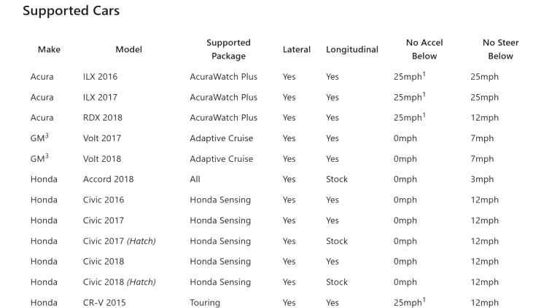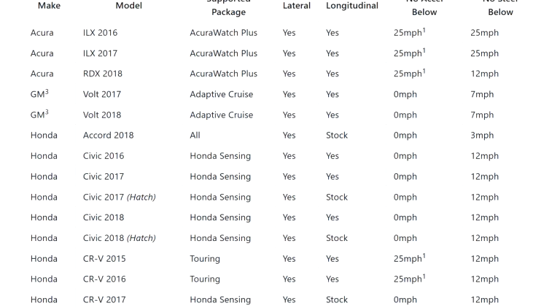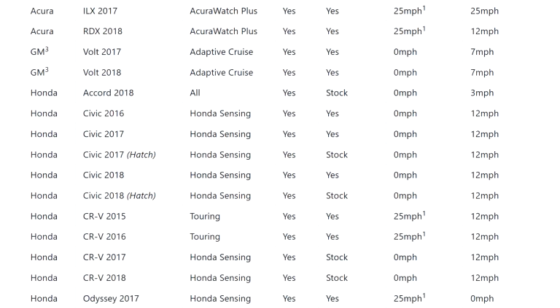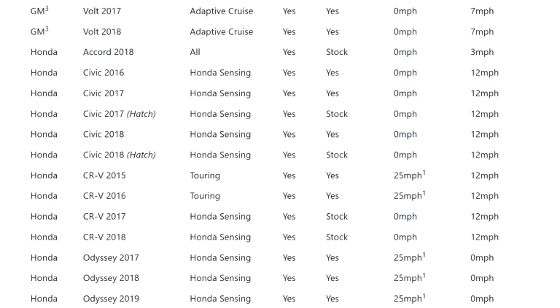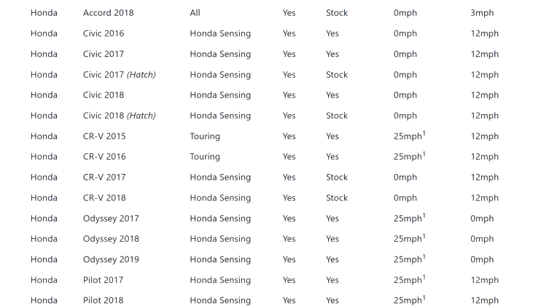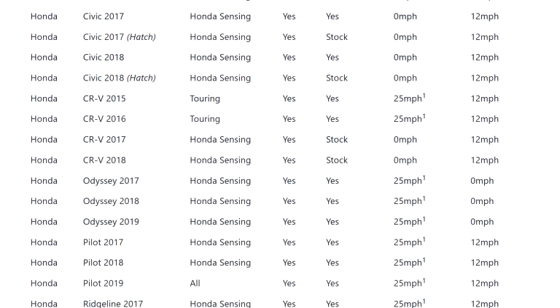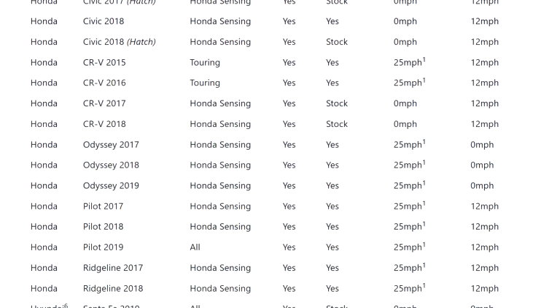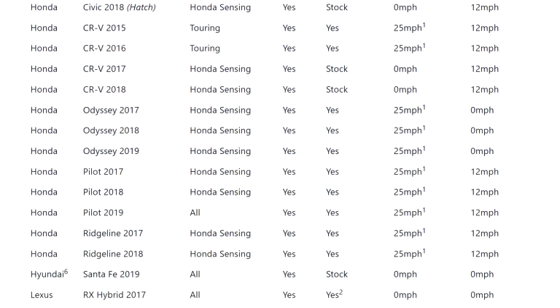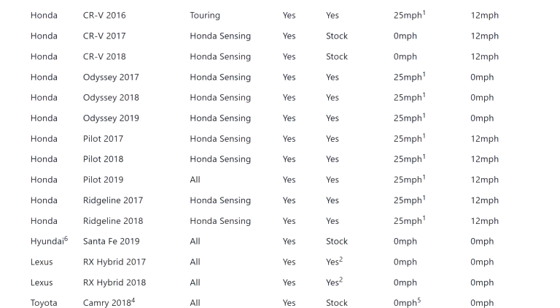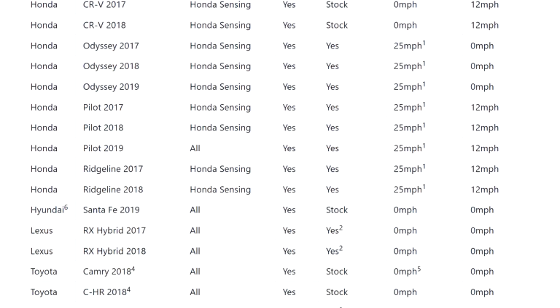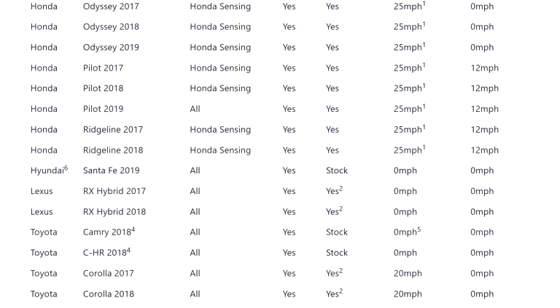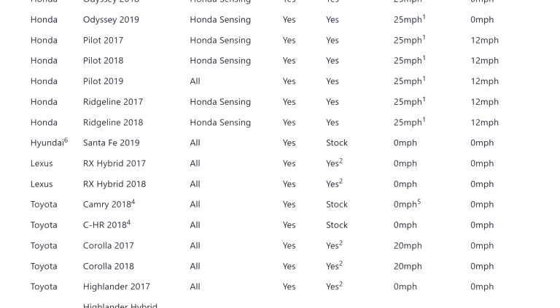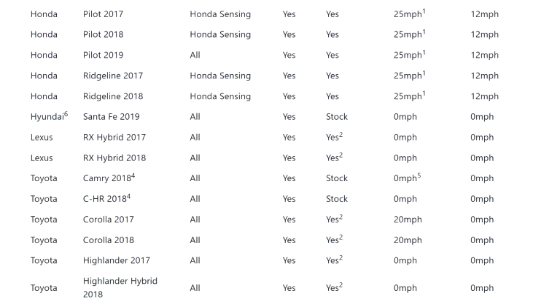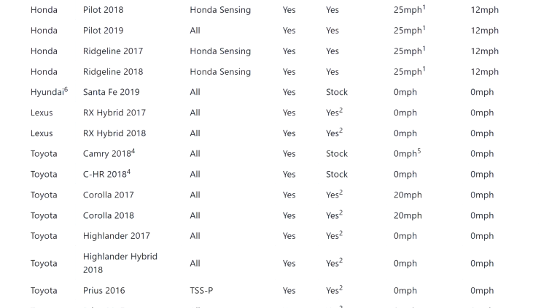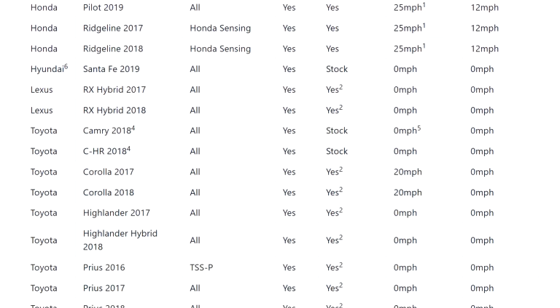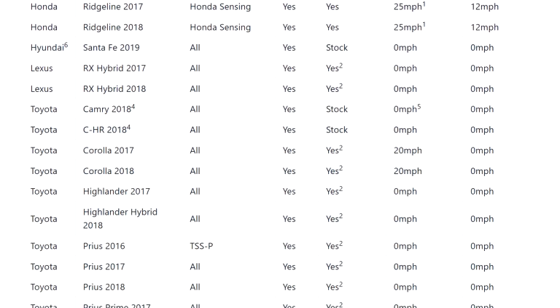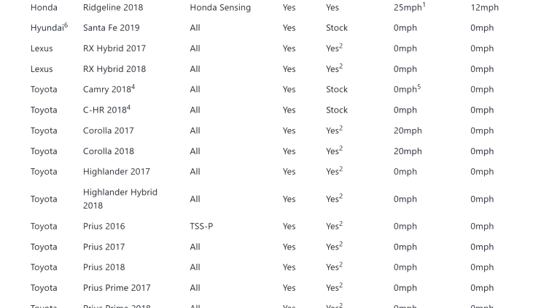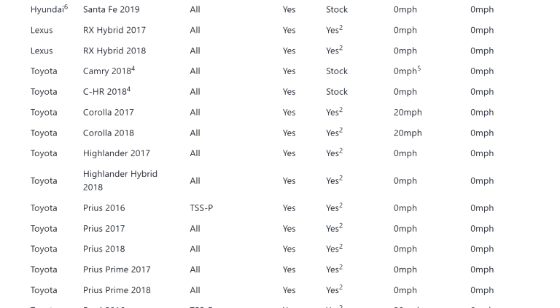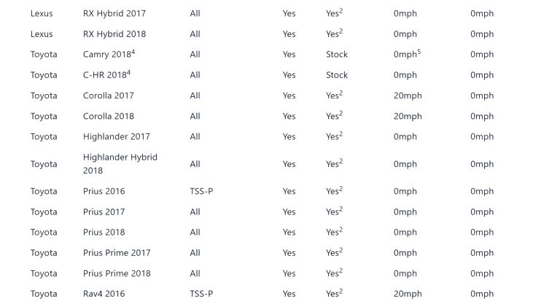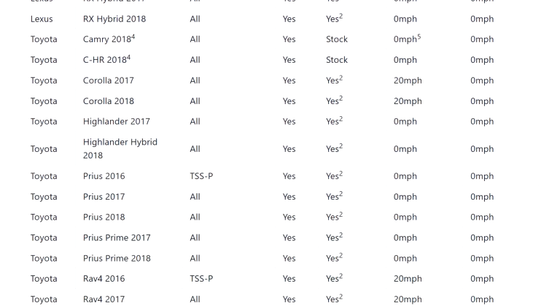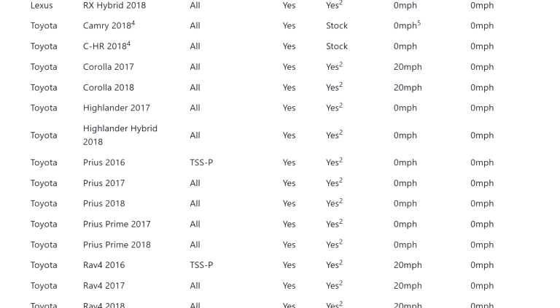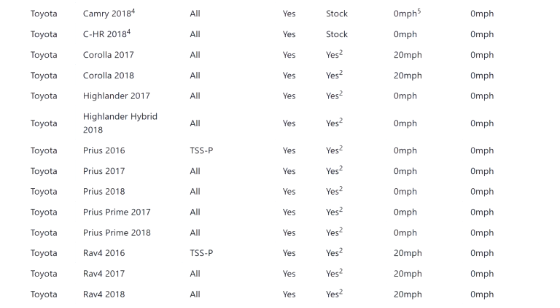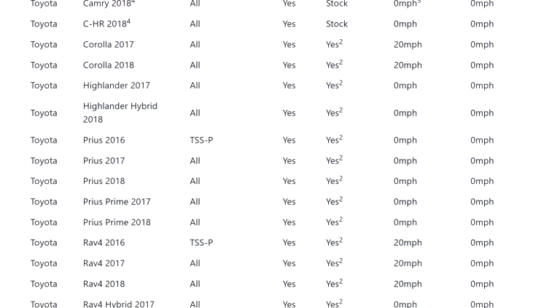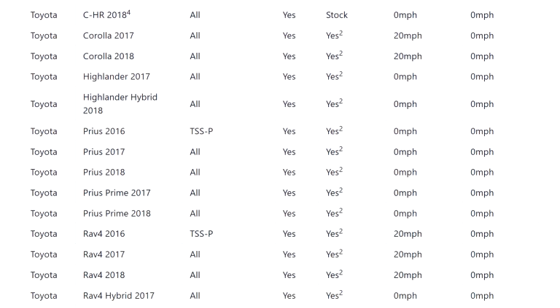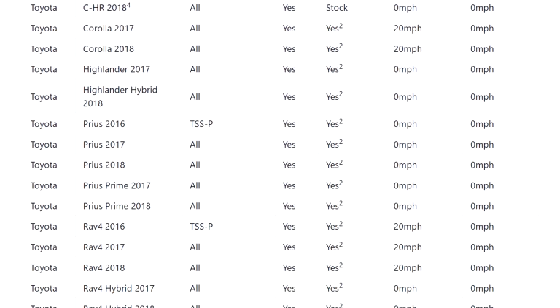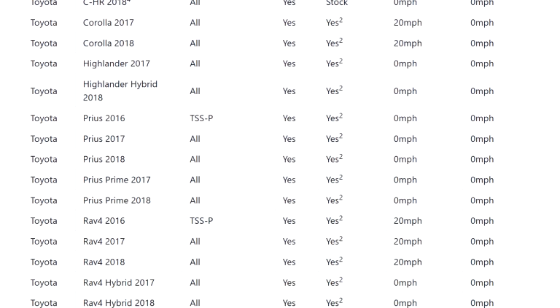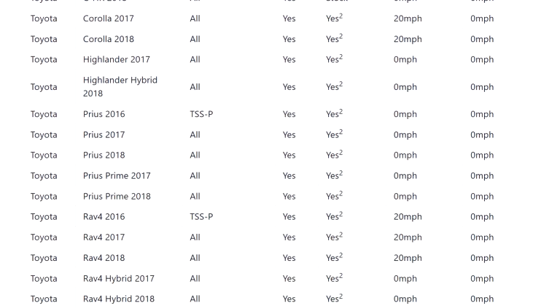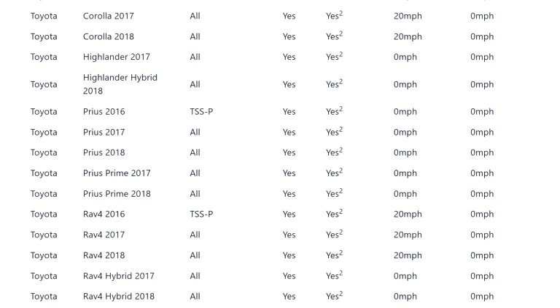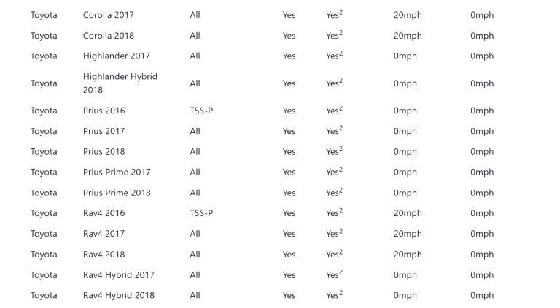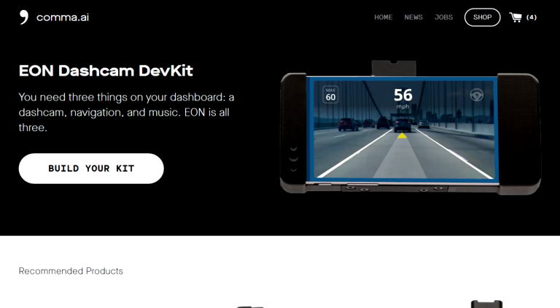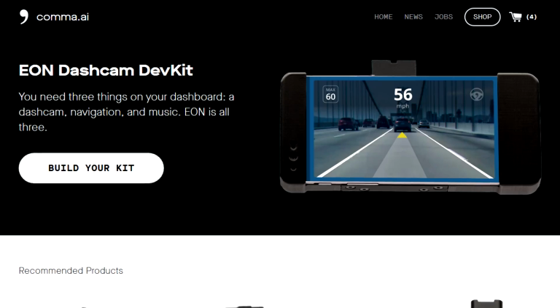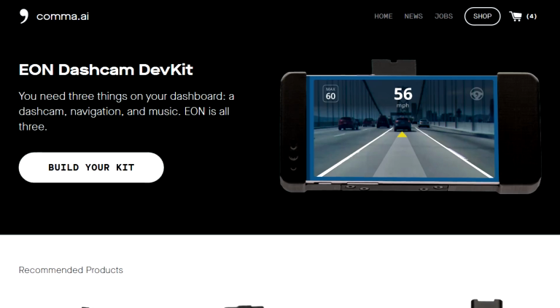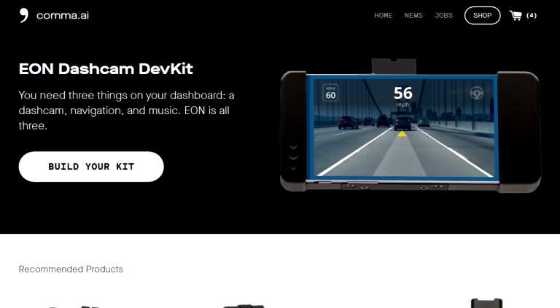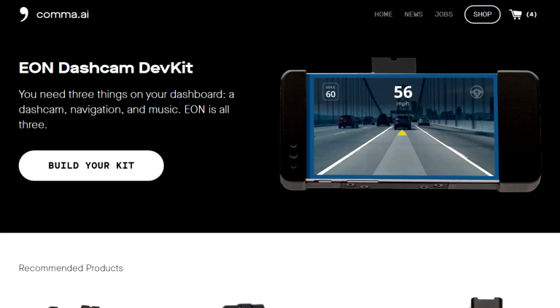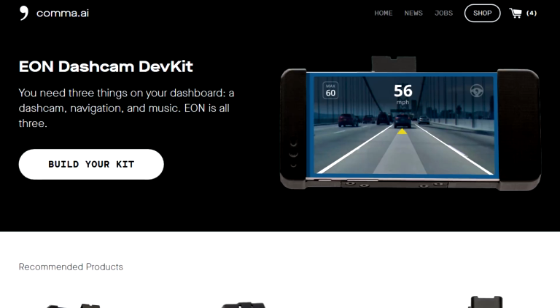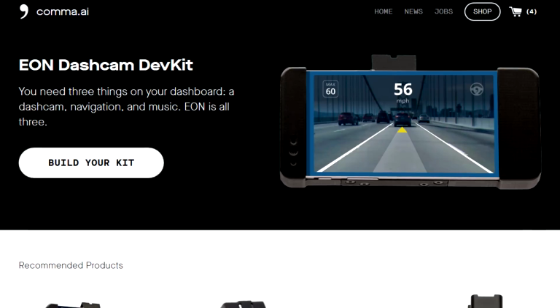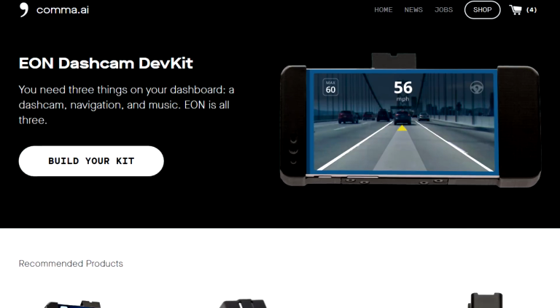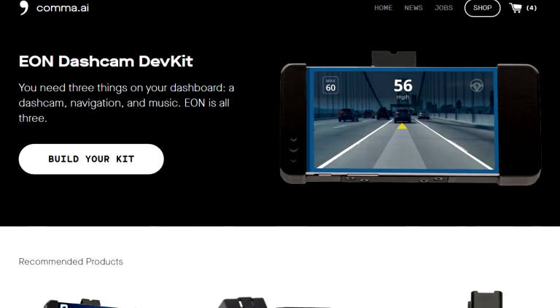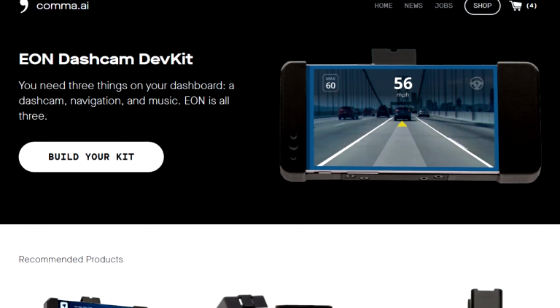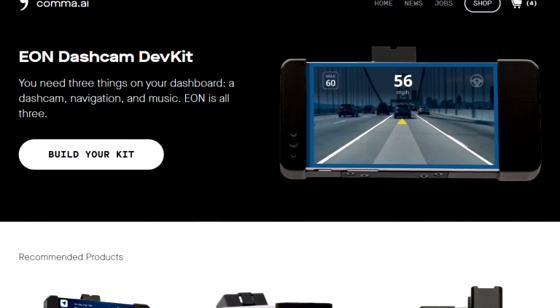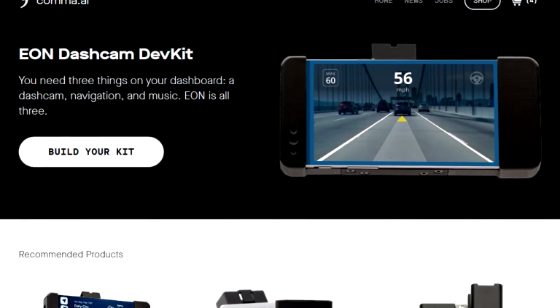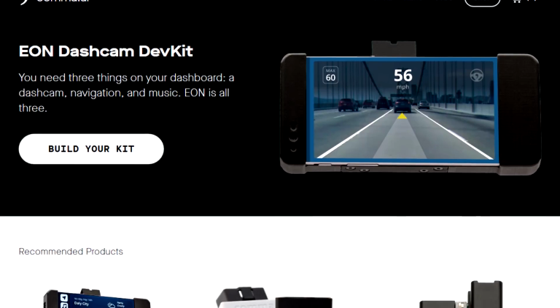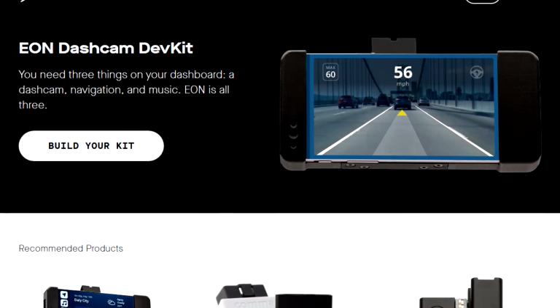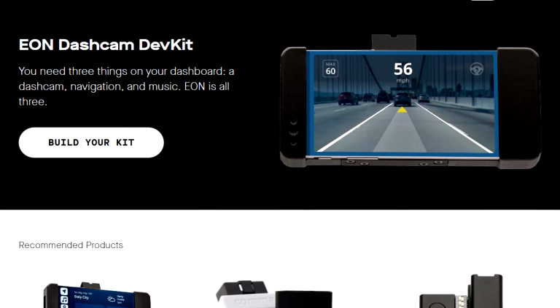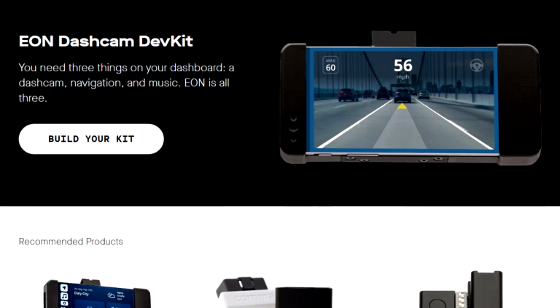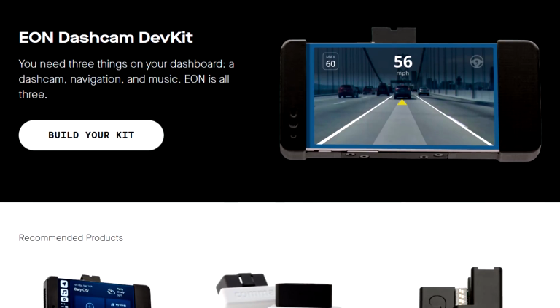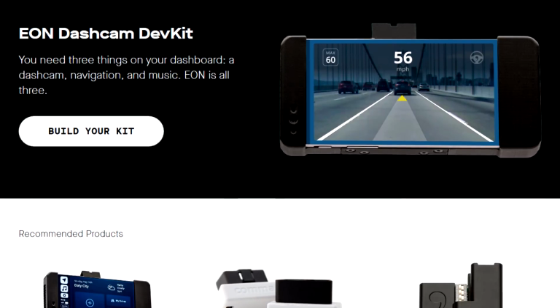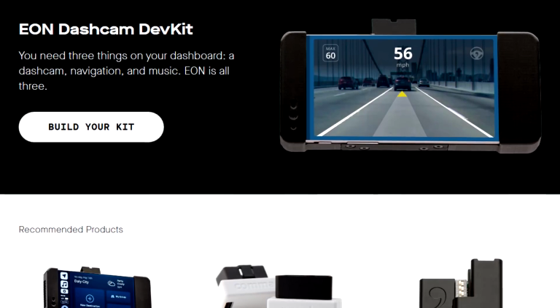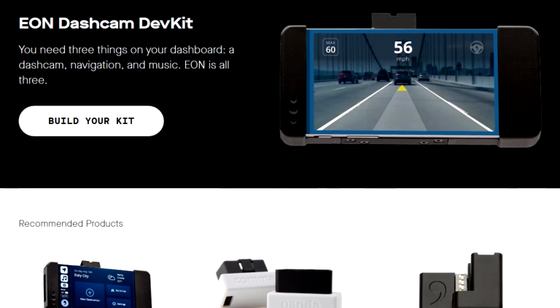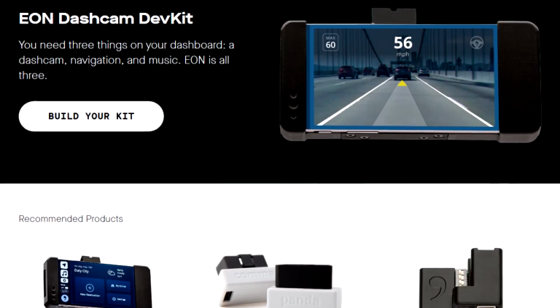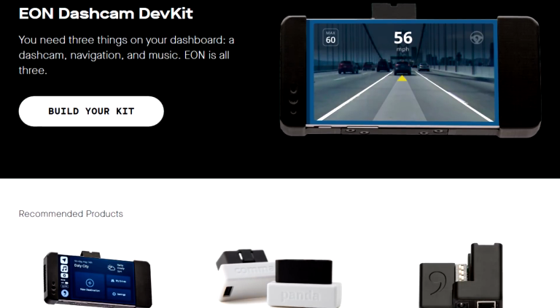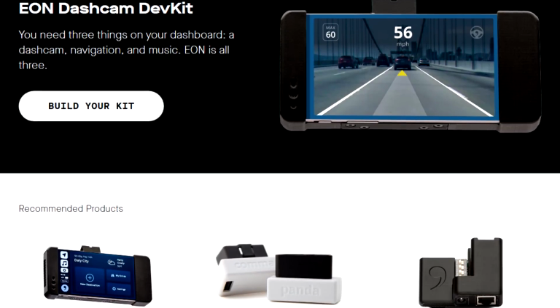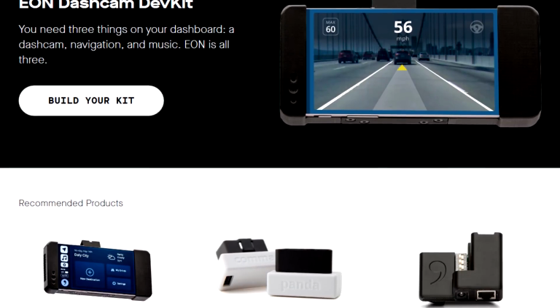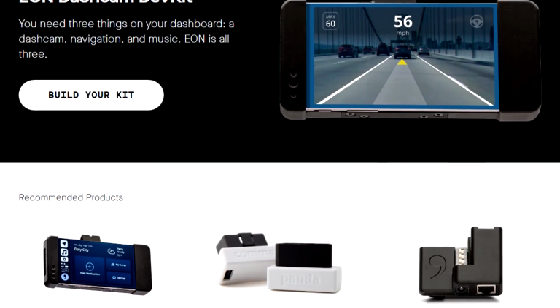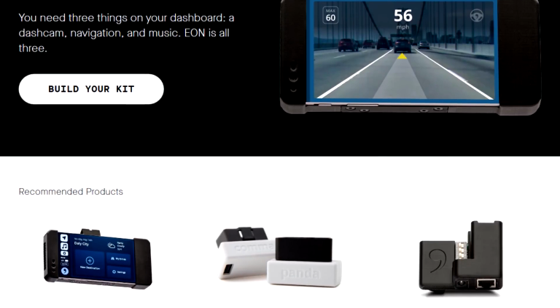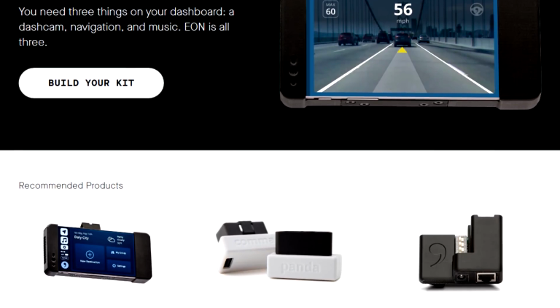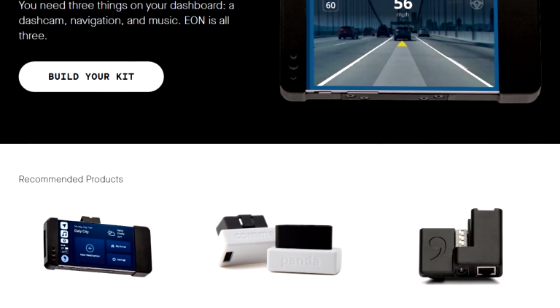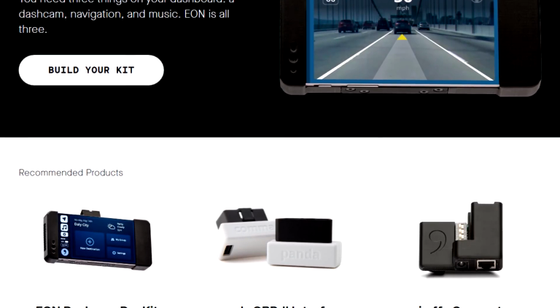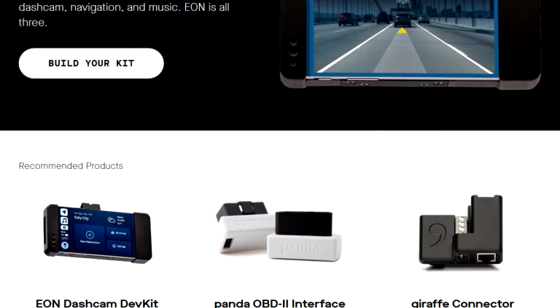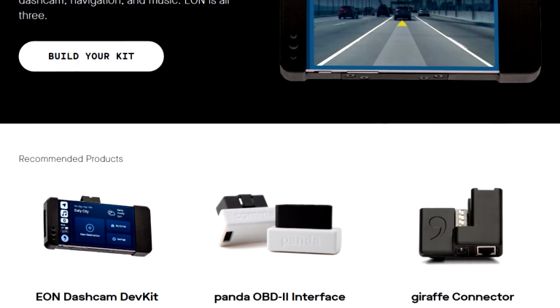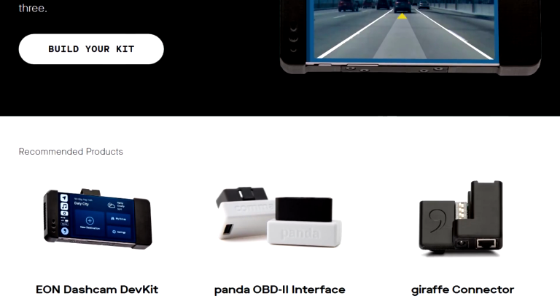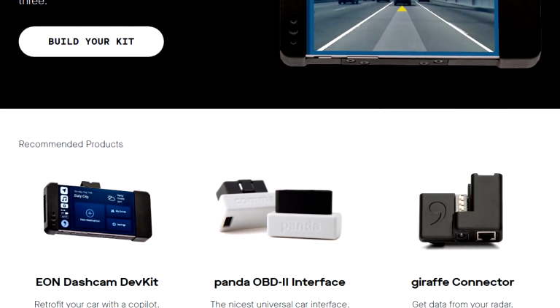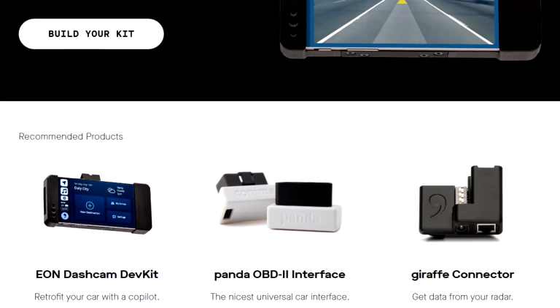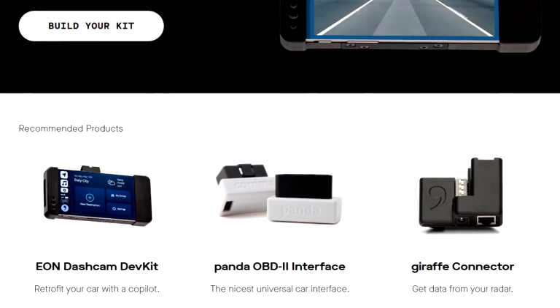Check if your existing car is compatible, then go buy an Eon, Panda, and Giraffe today and upgrade your car to the future.